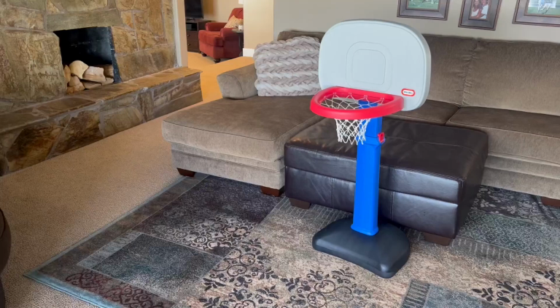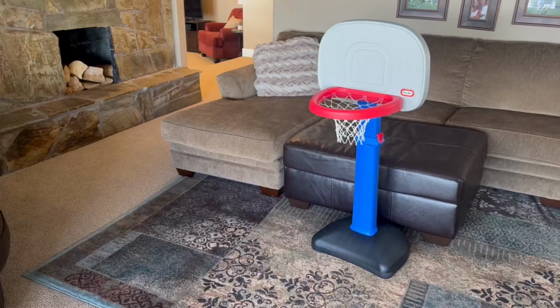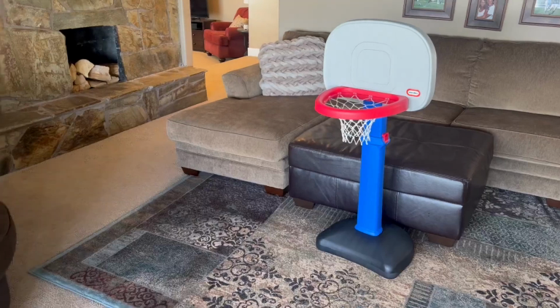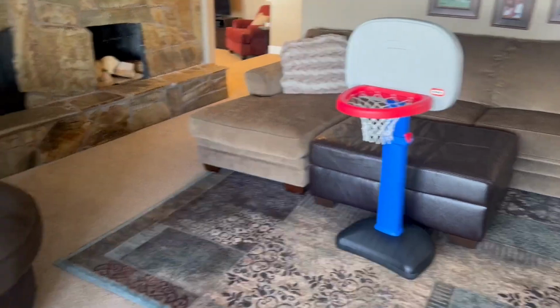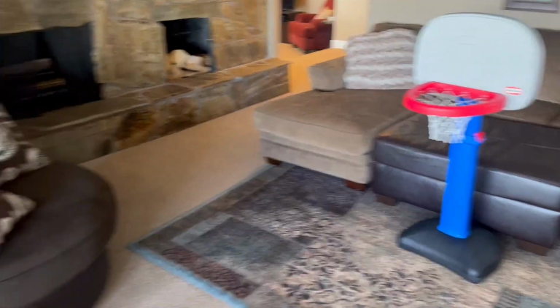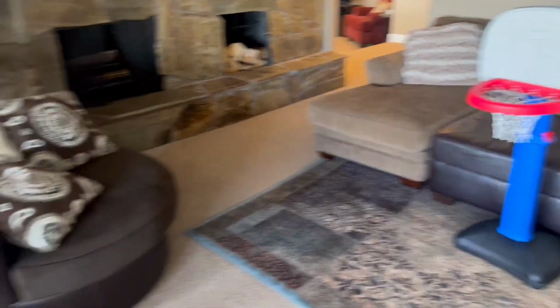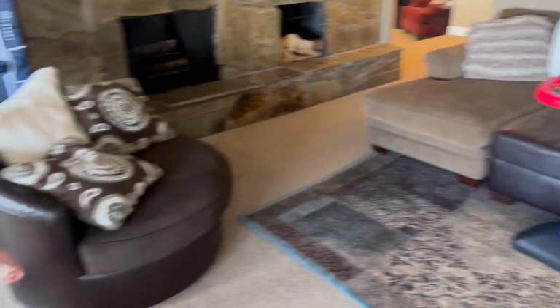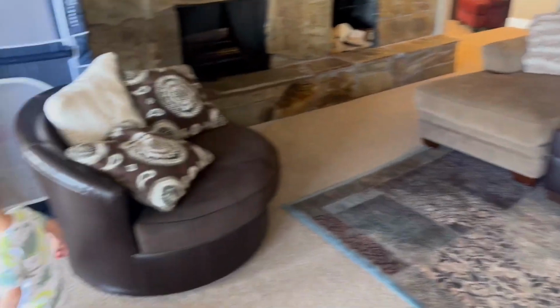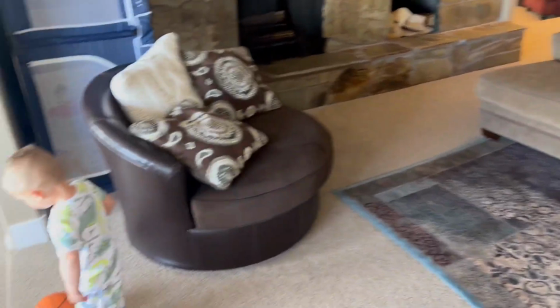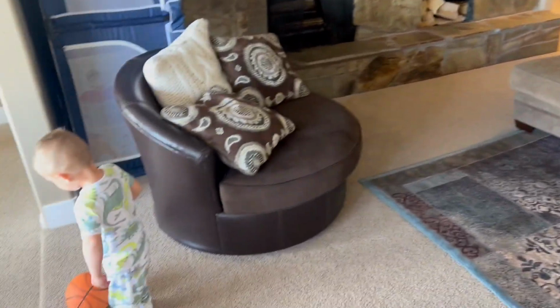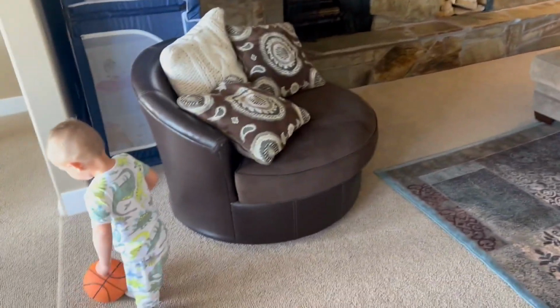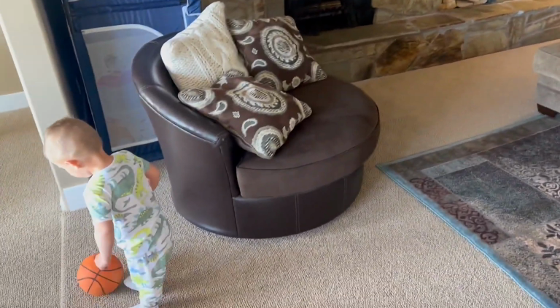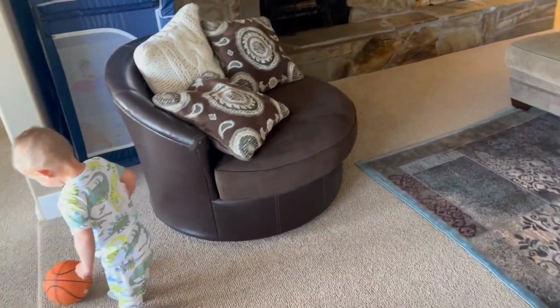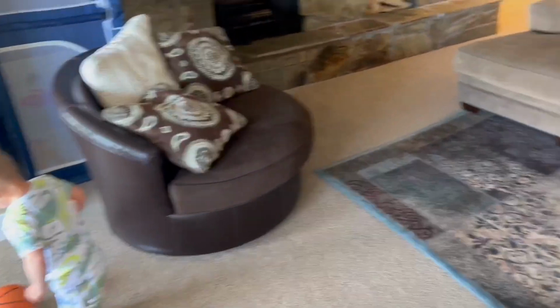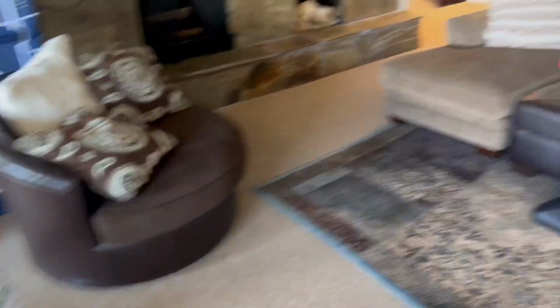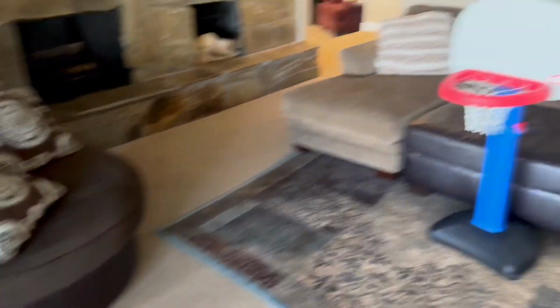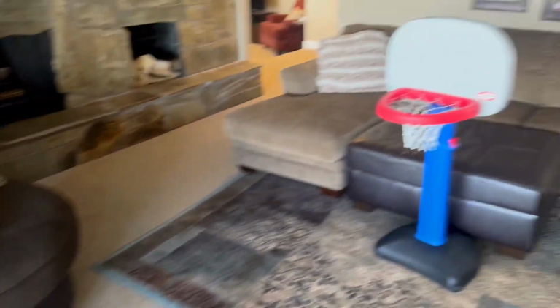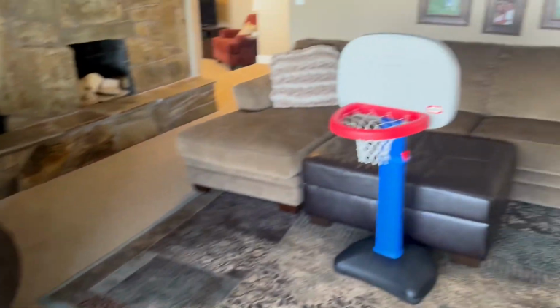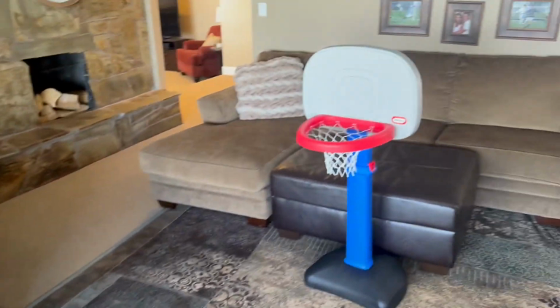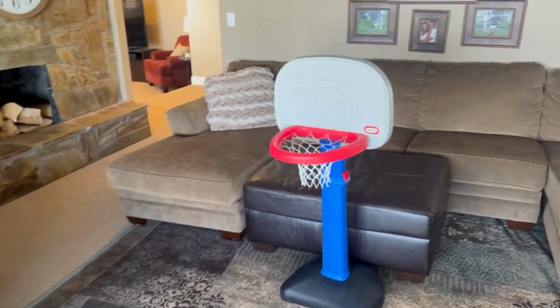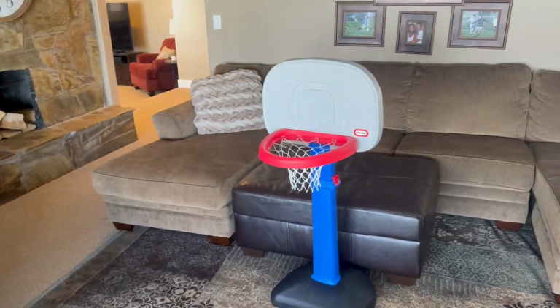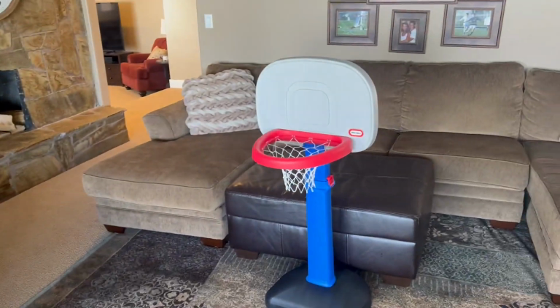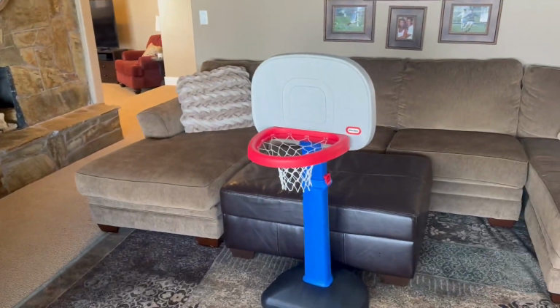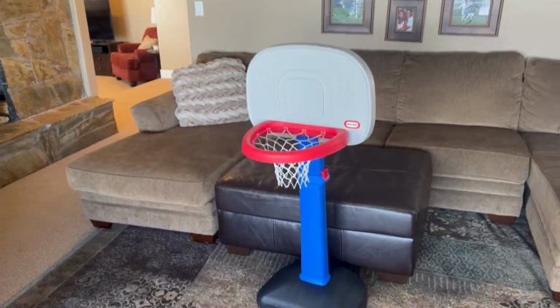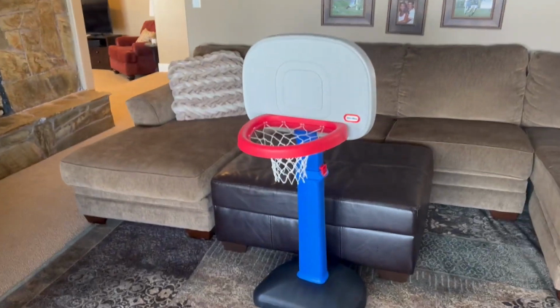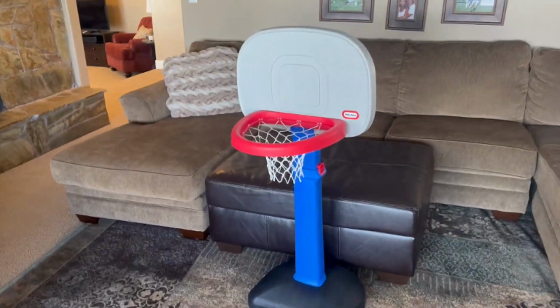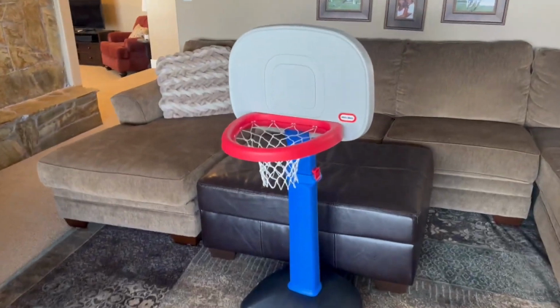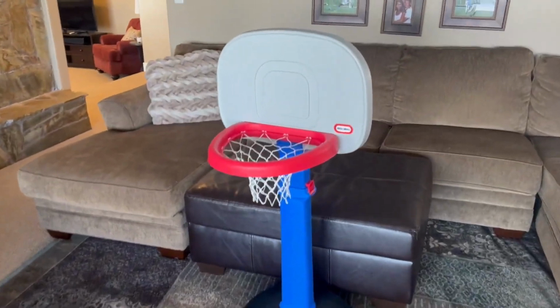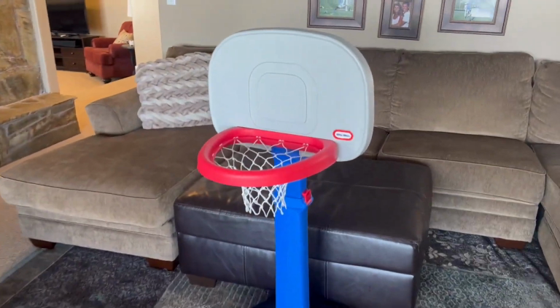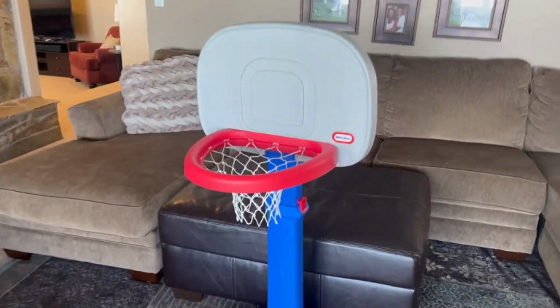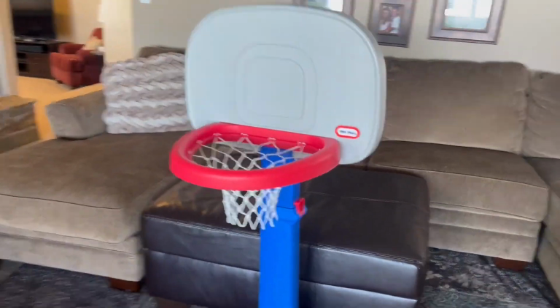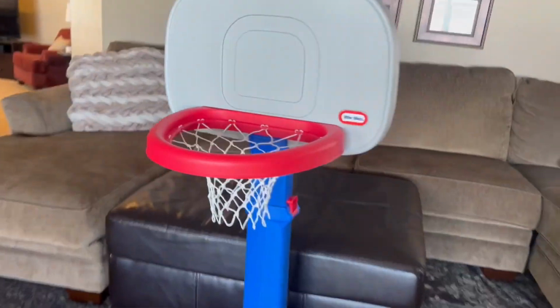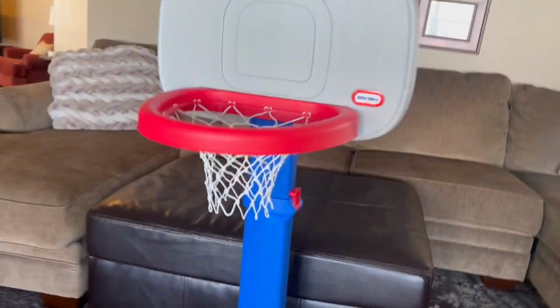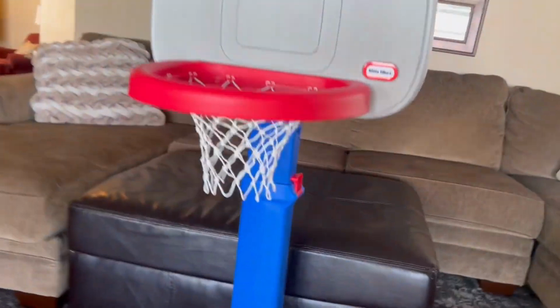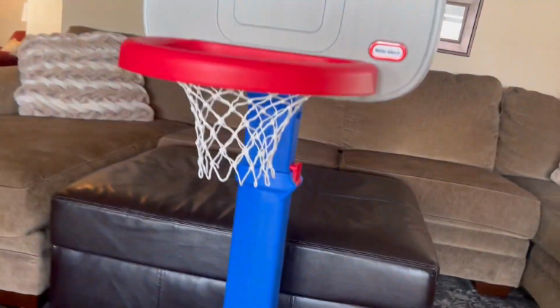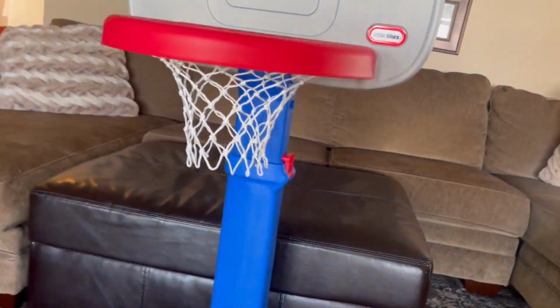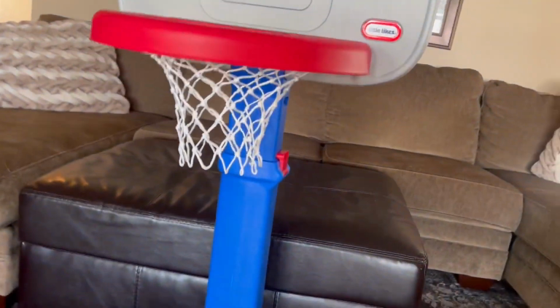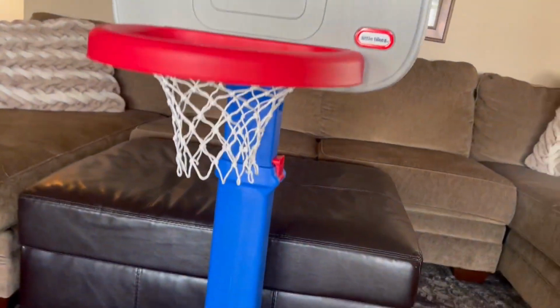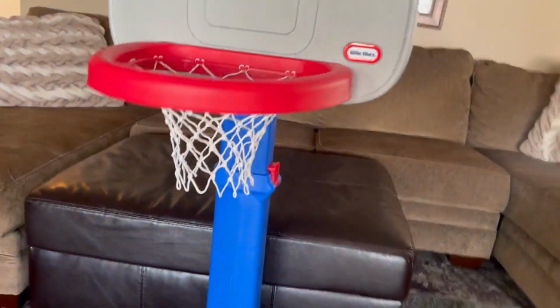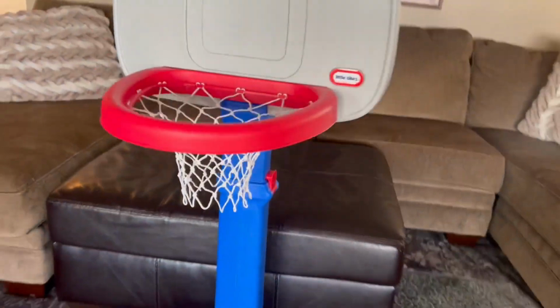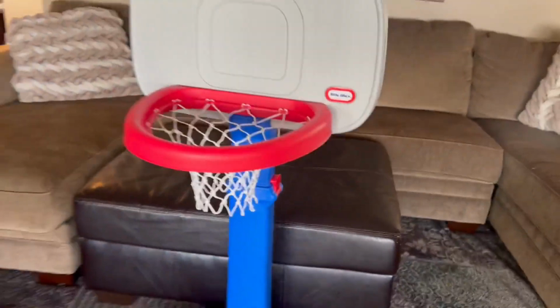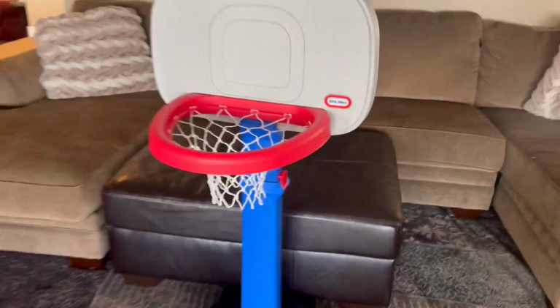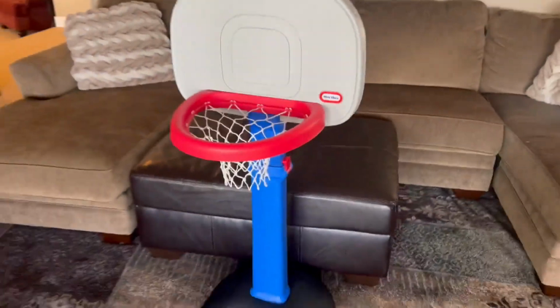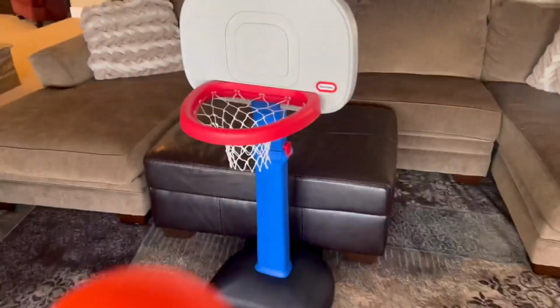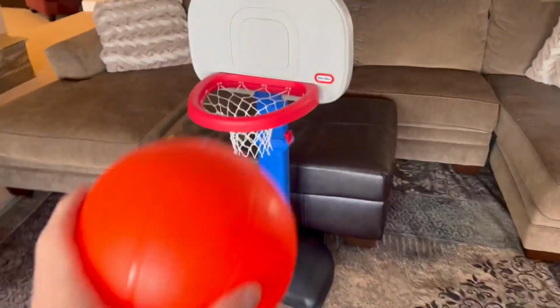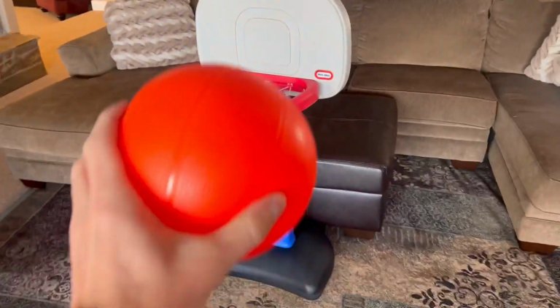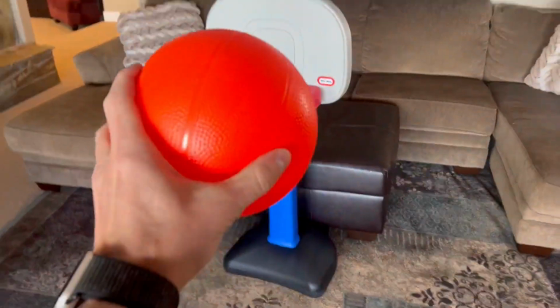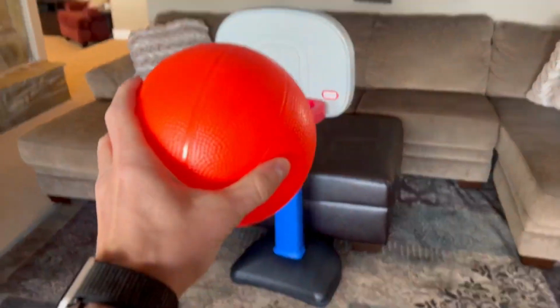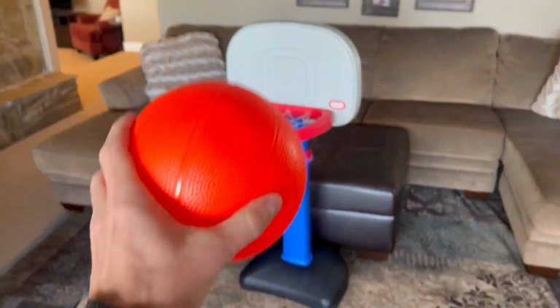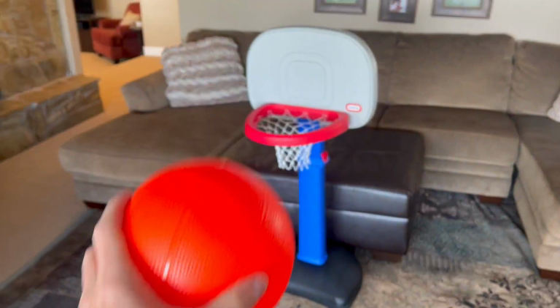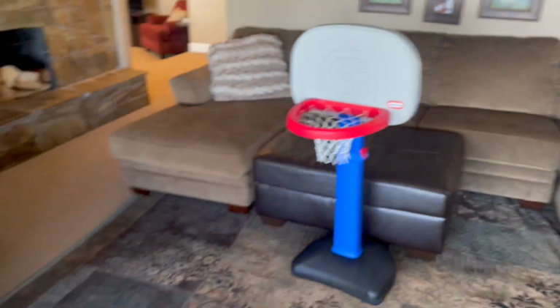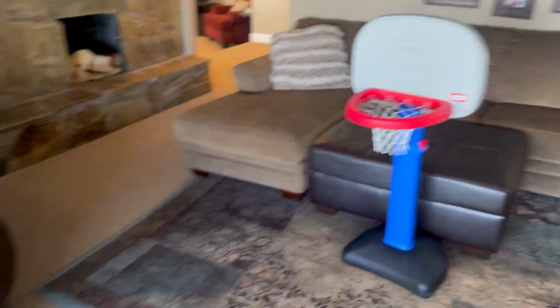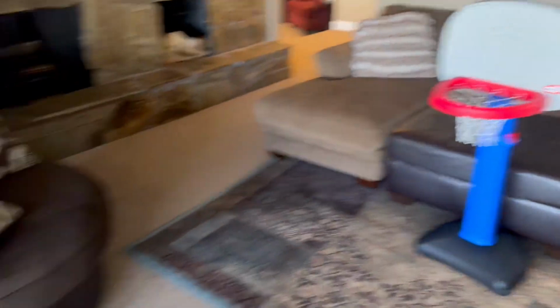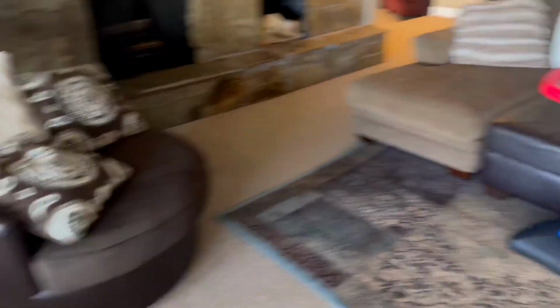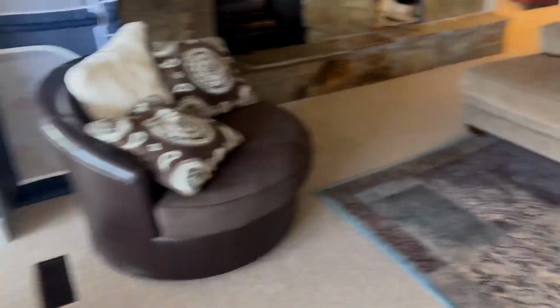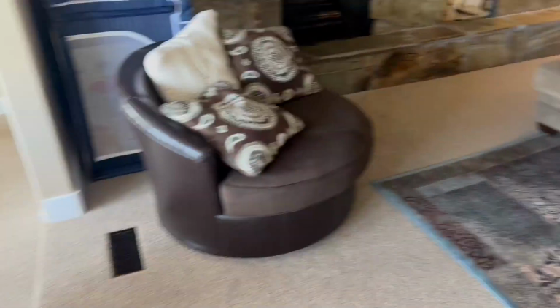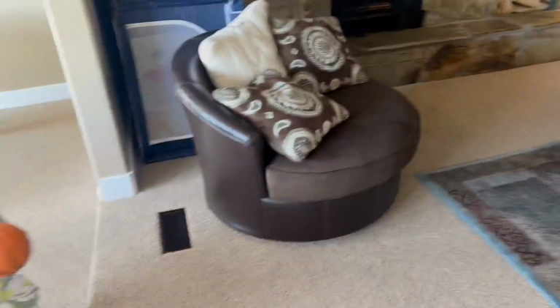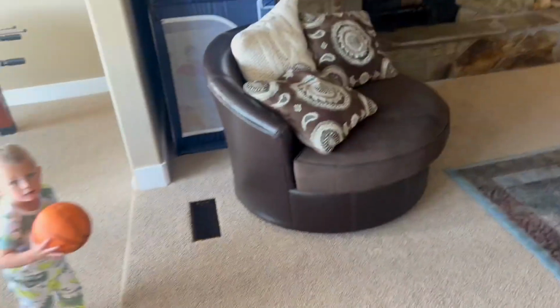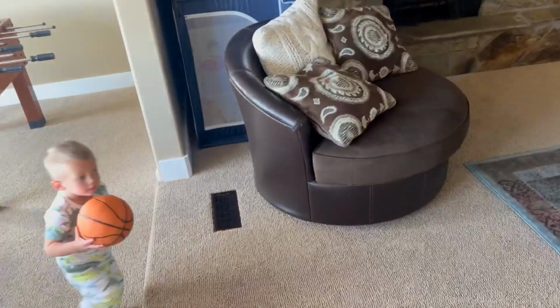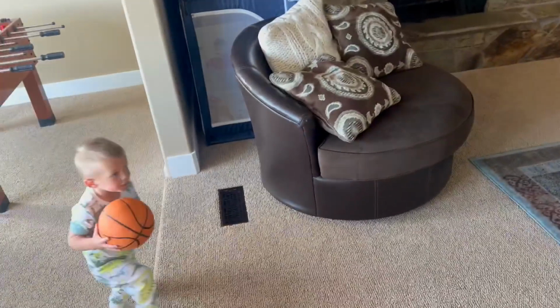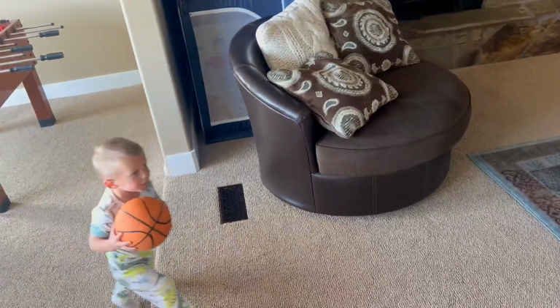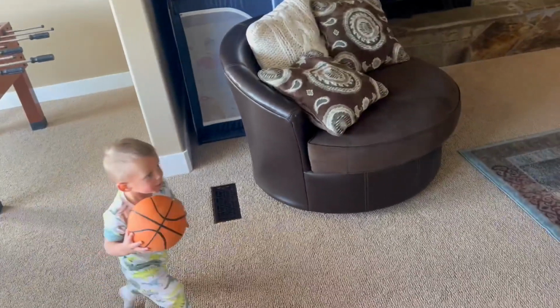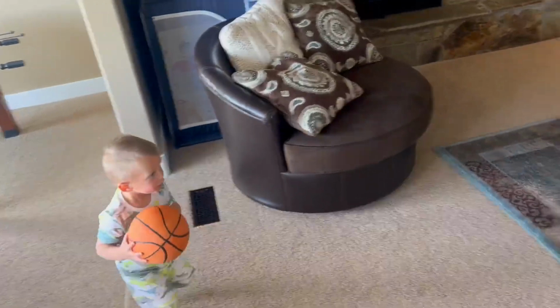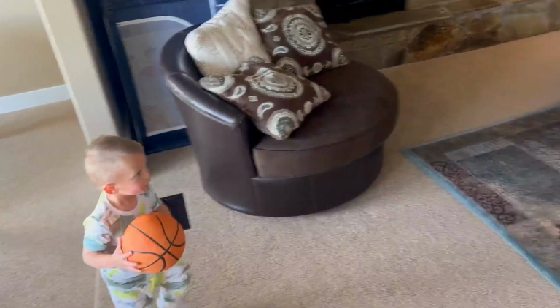My son and I absolutely love this basketball hoop right here by Little Tykes. We have been playing basketball — how long have we been playing, Zane?